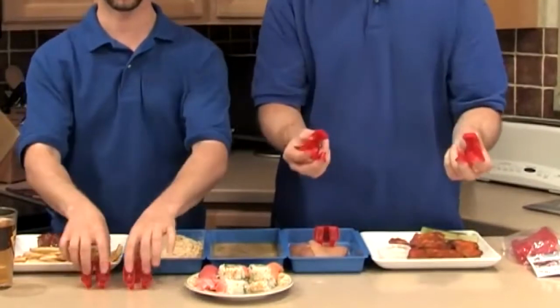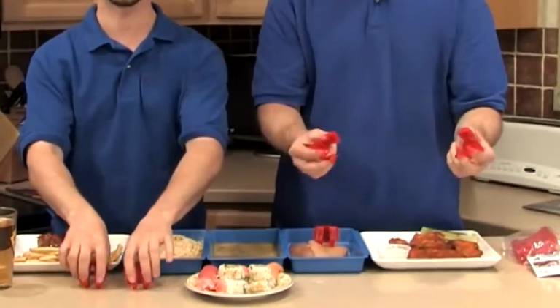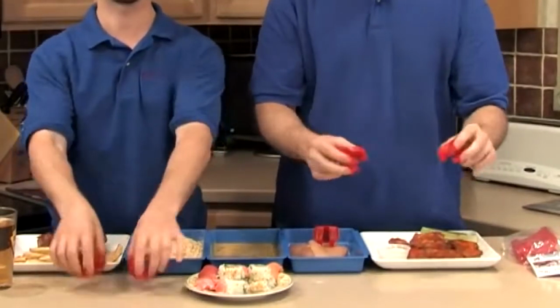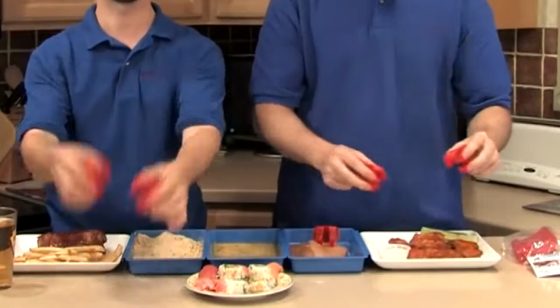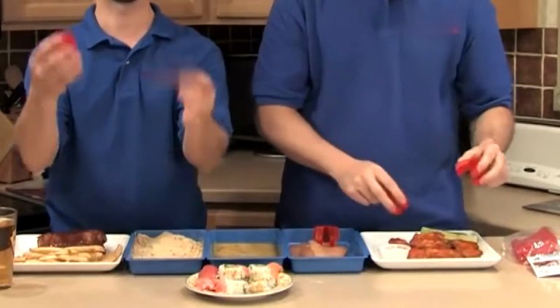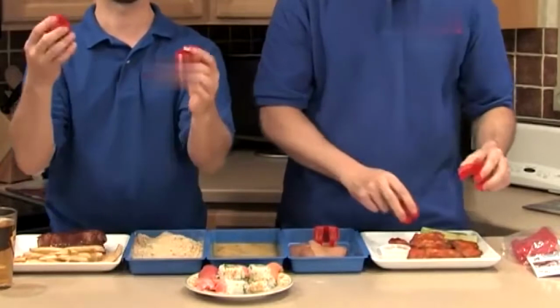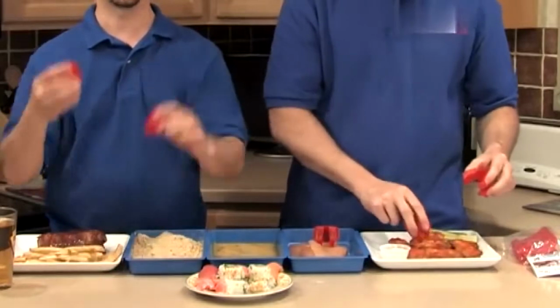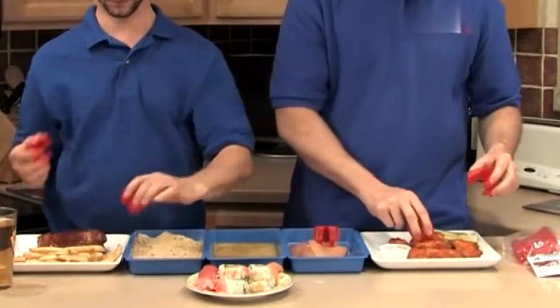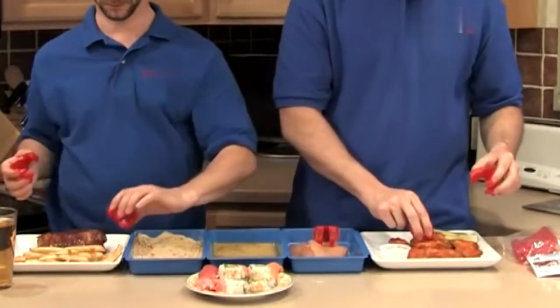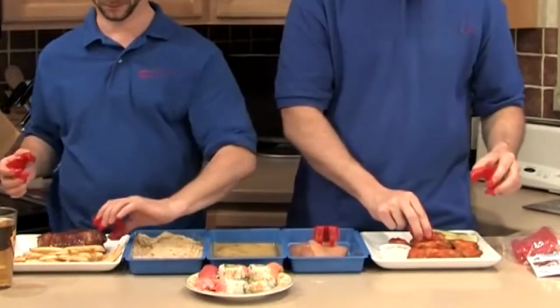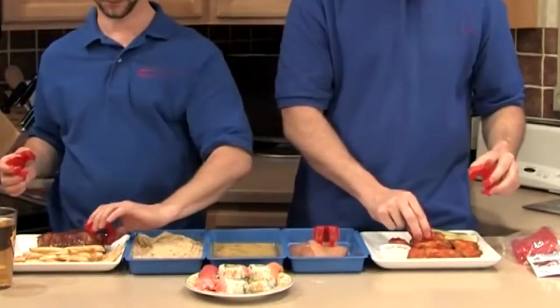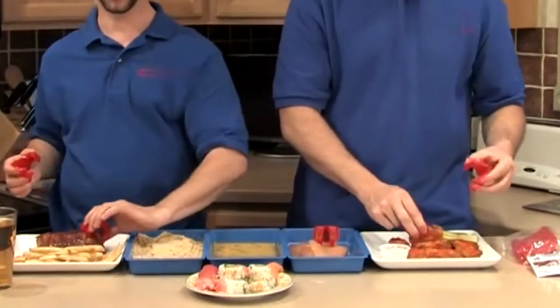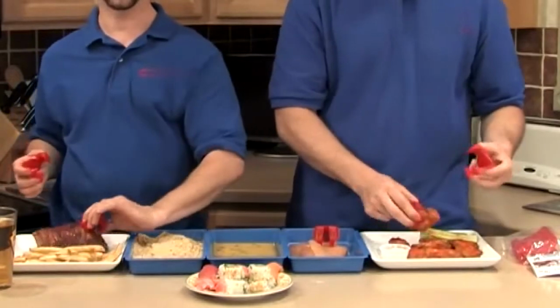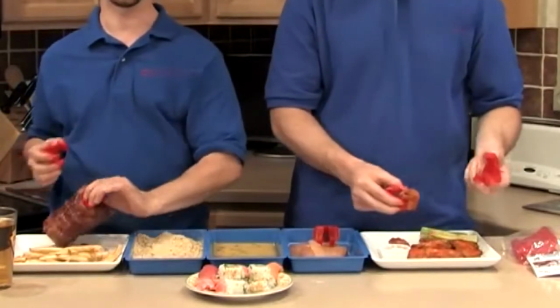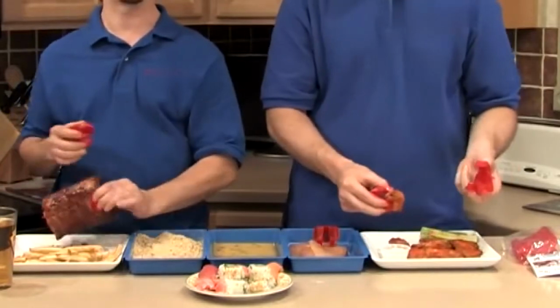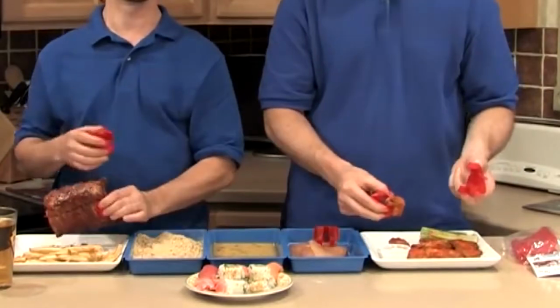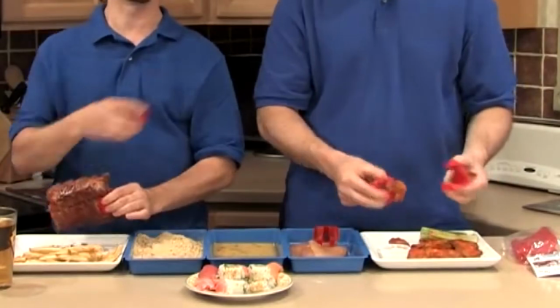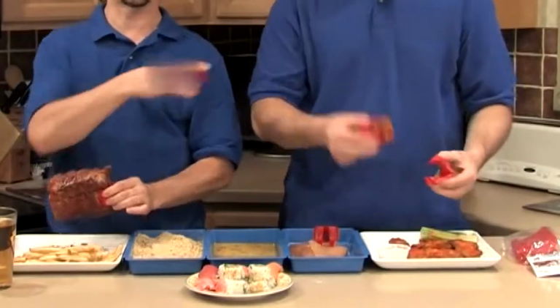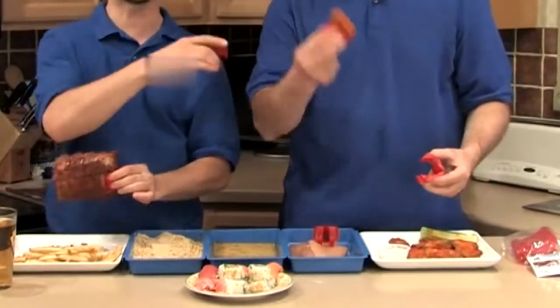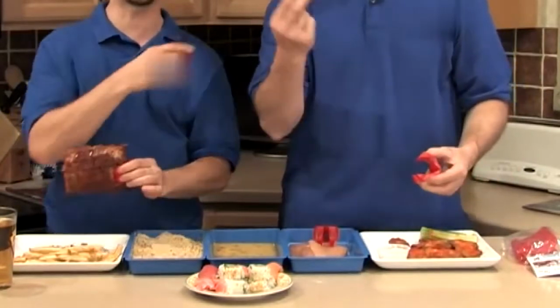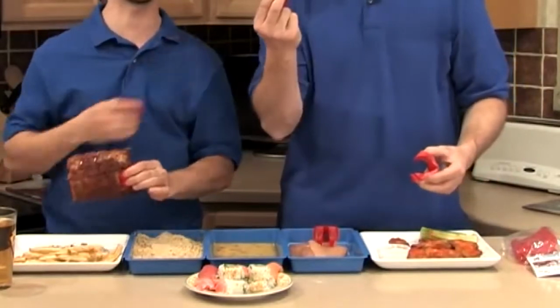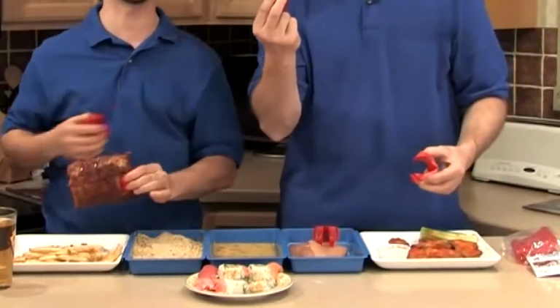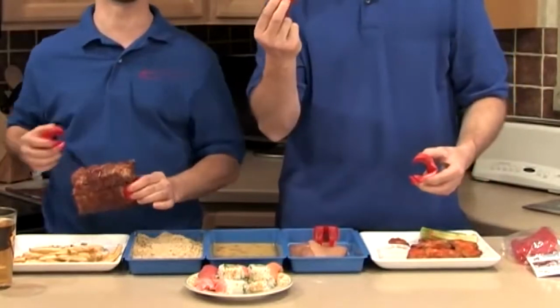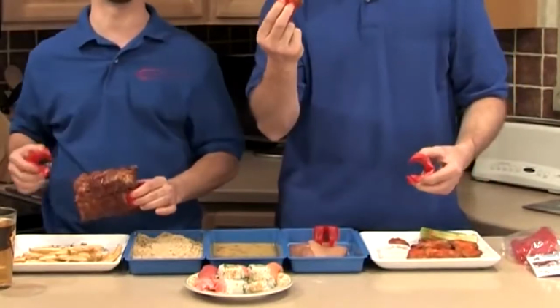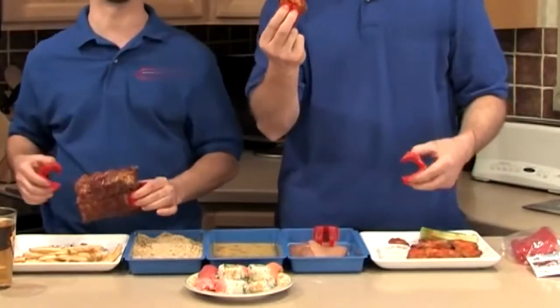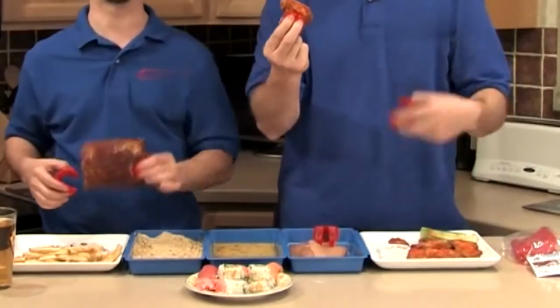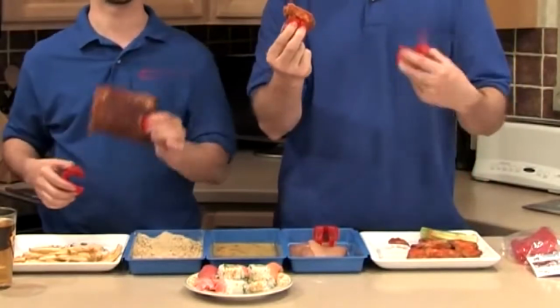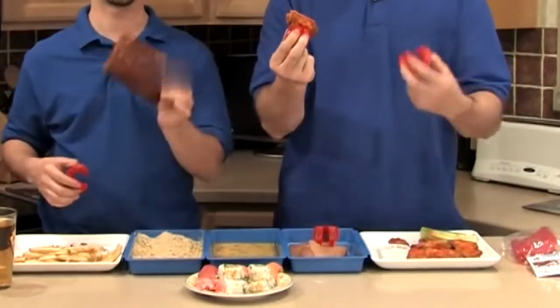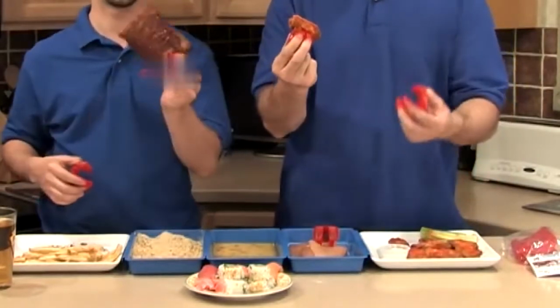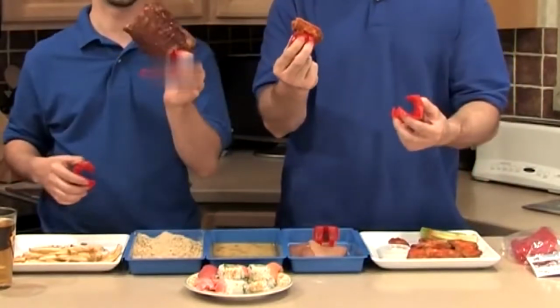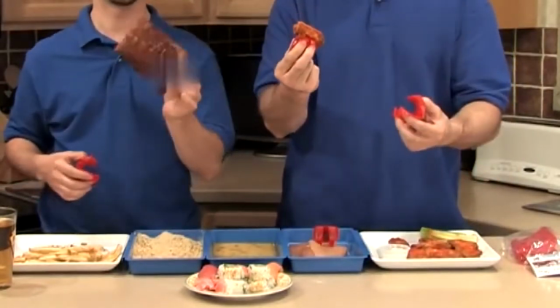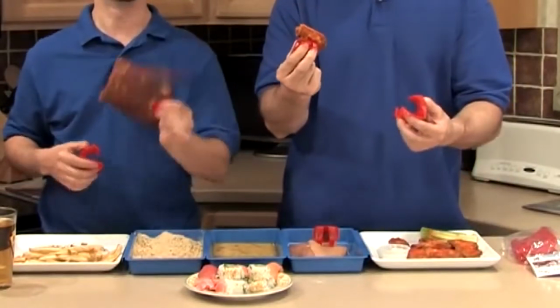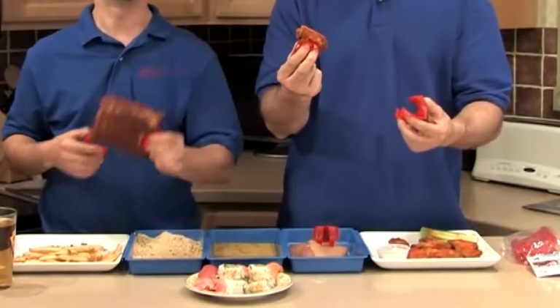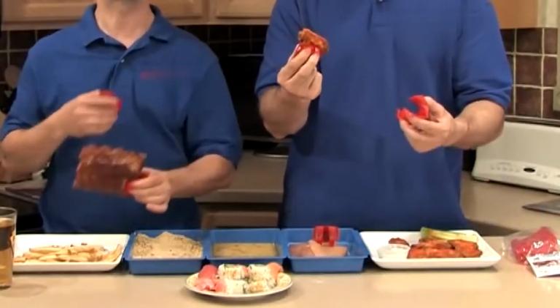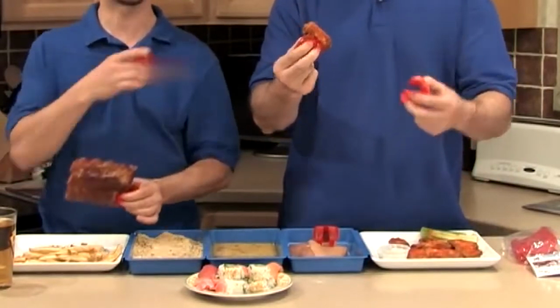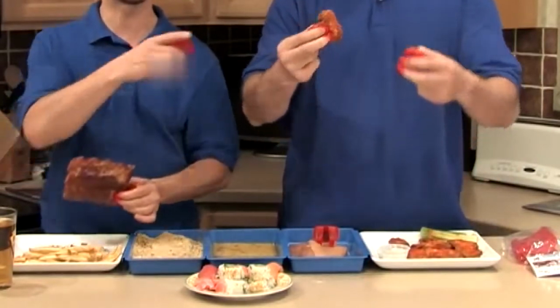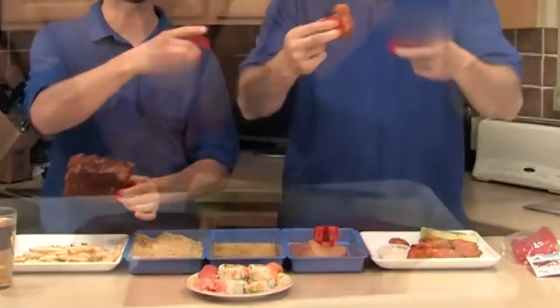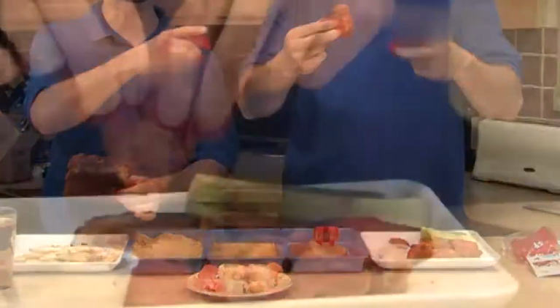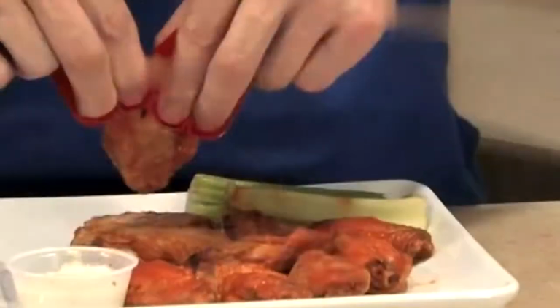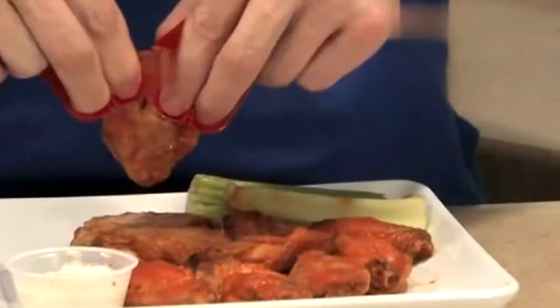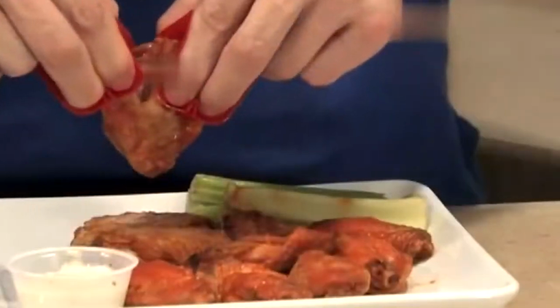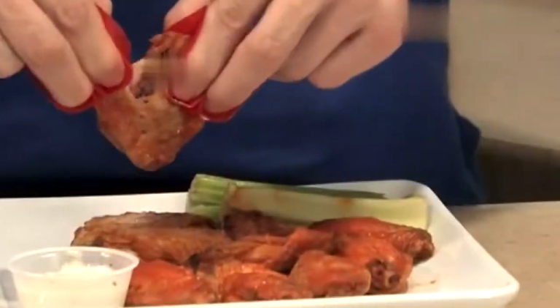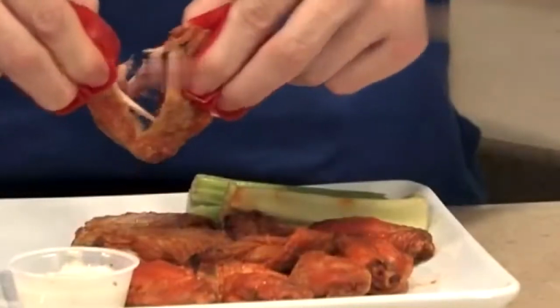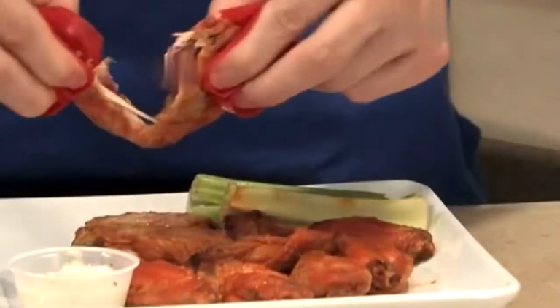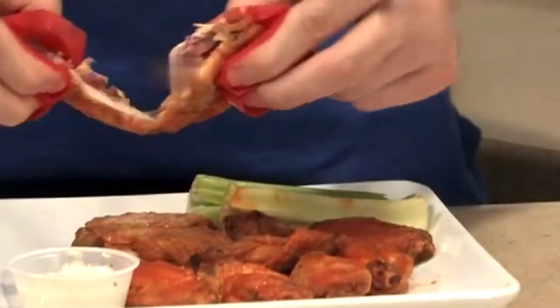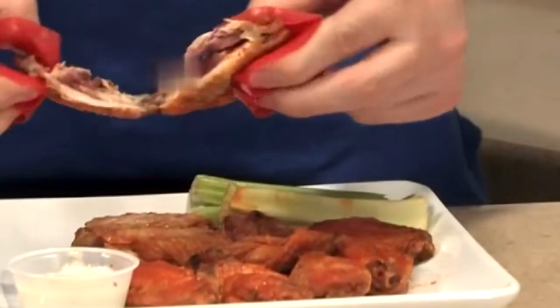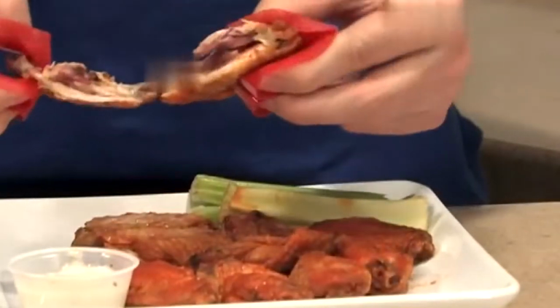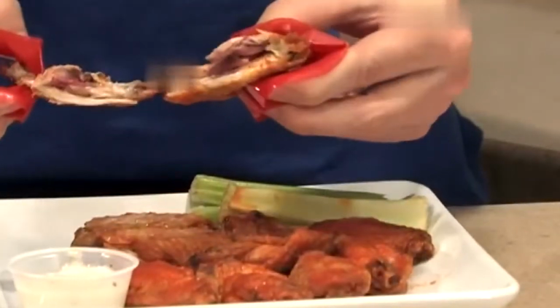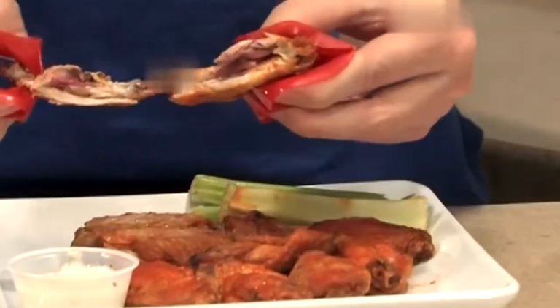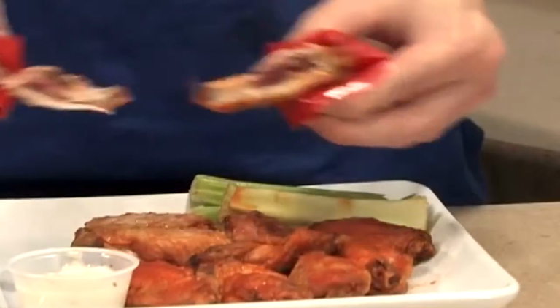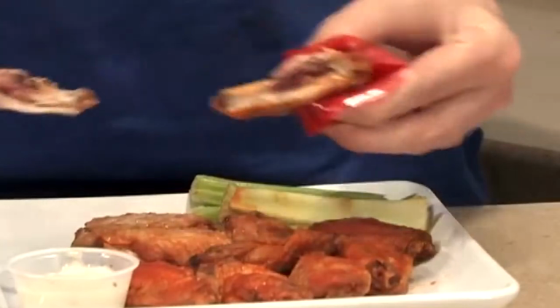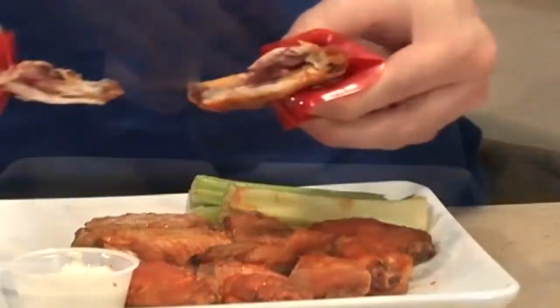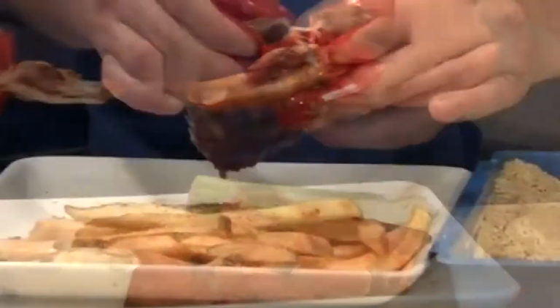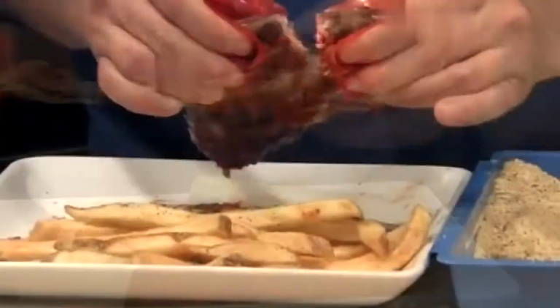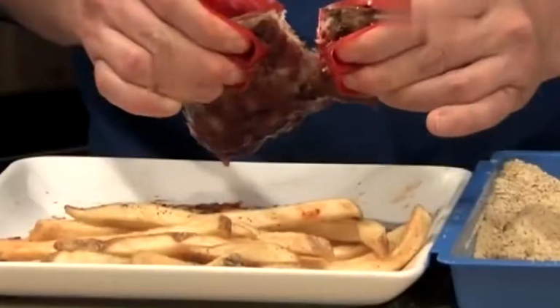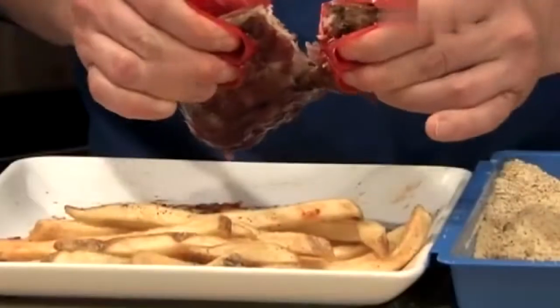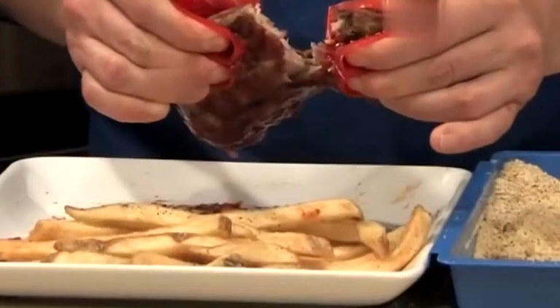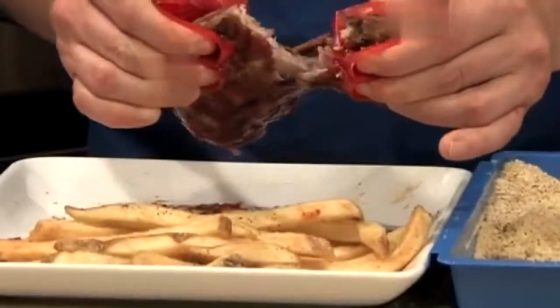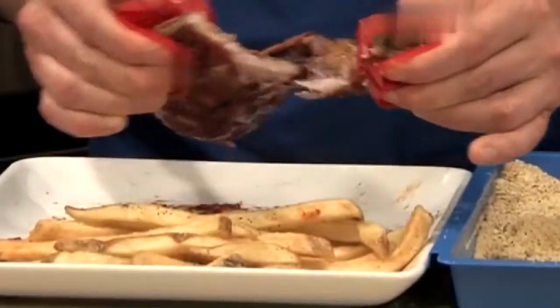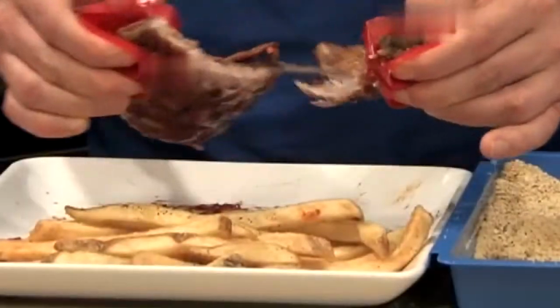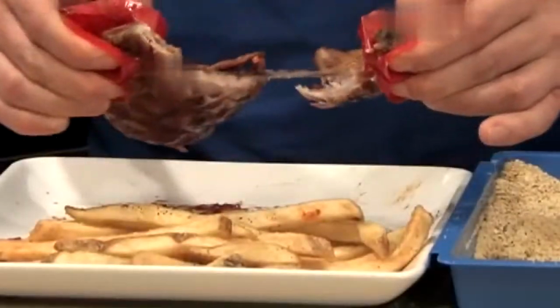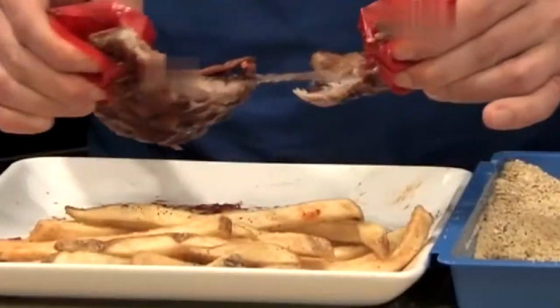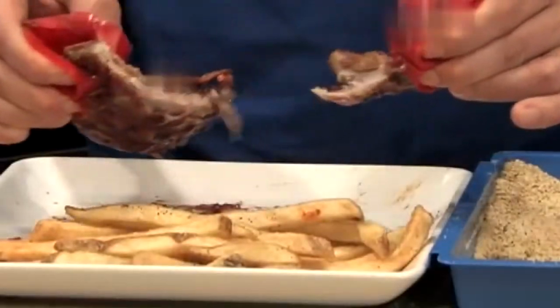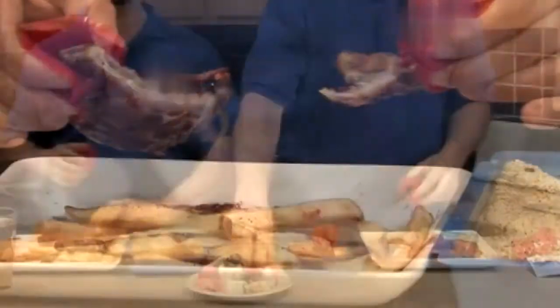Trongs are great for eating messy so-called finger foods, like buffalo wings and barbecue ribs. Trongs' teeth tear wings apart, and they rip ribs right off the rack.